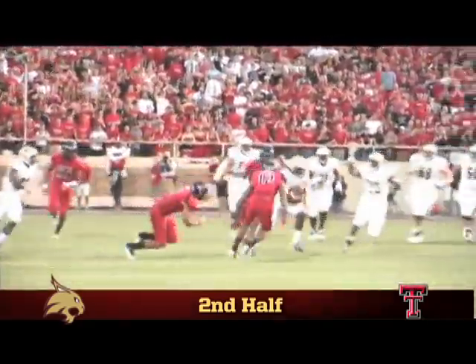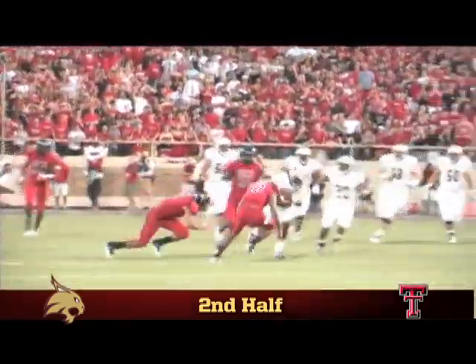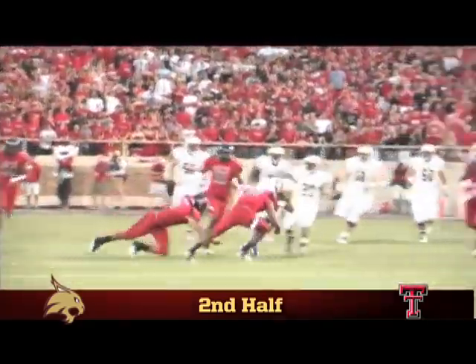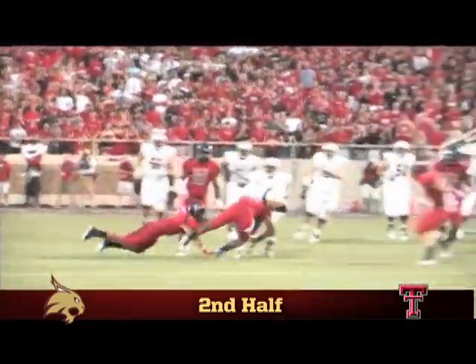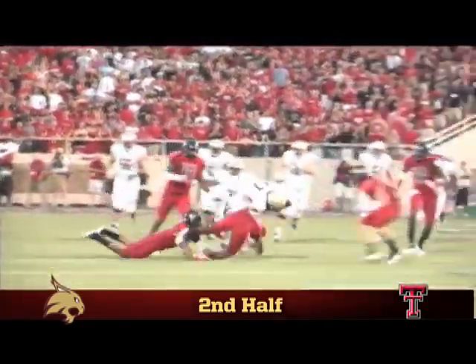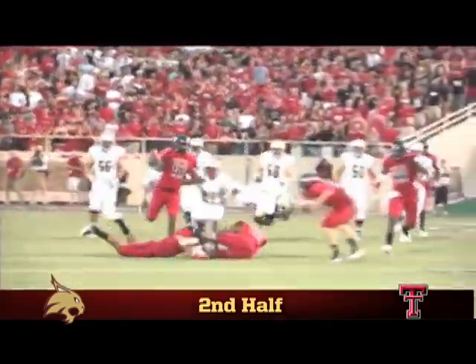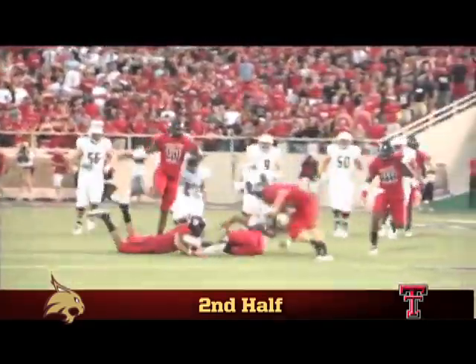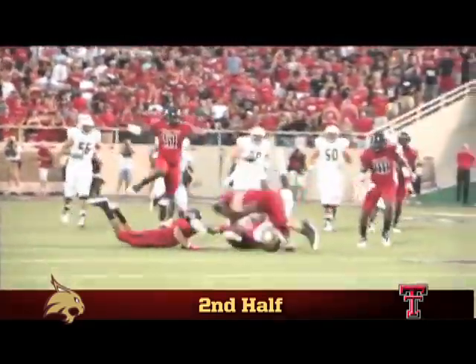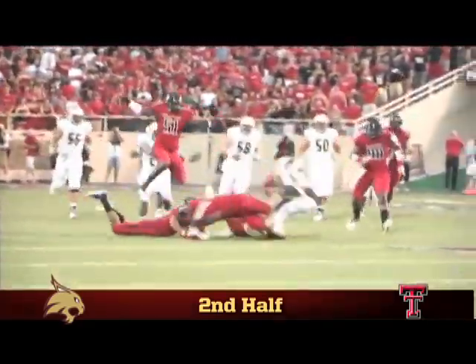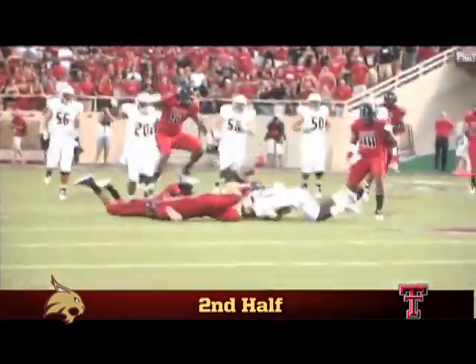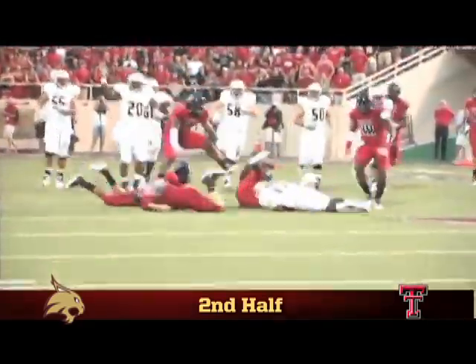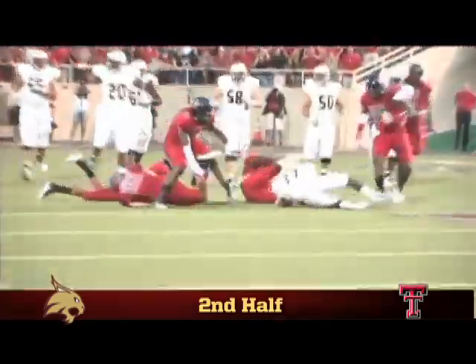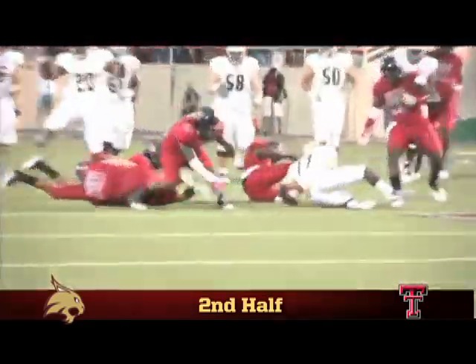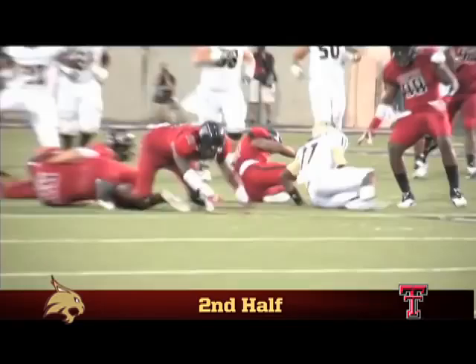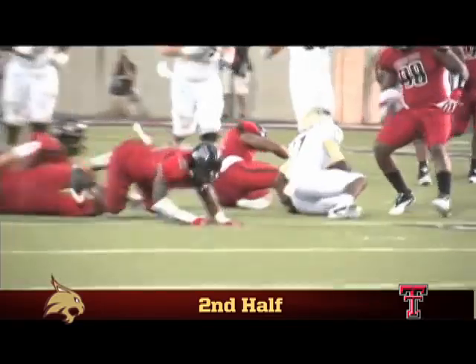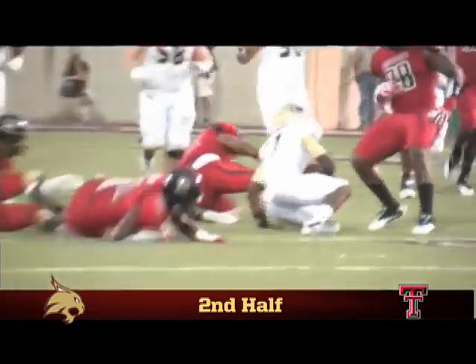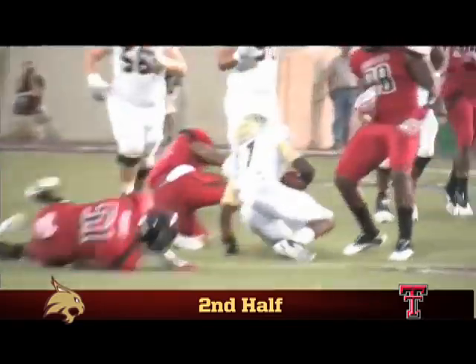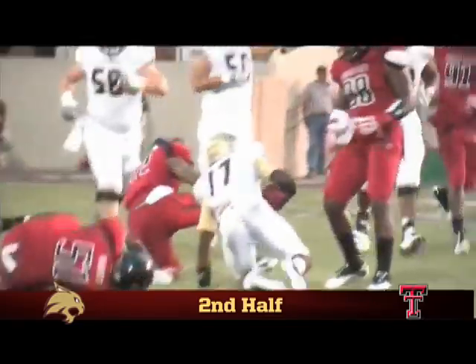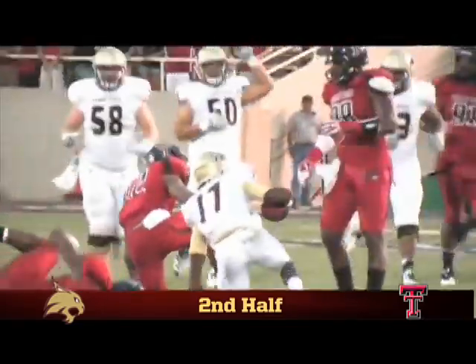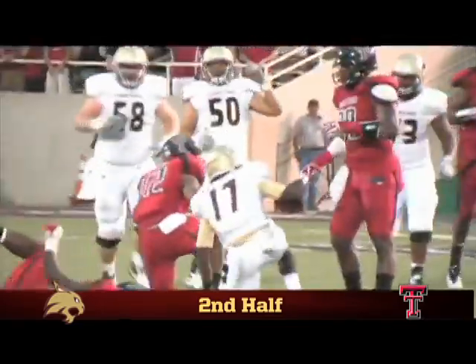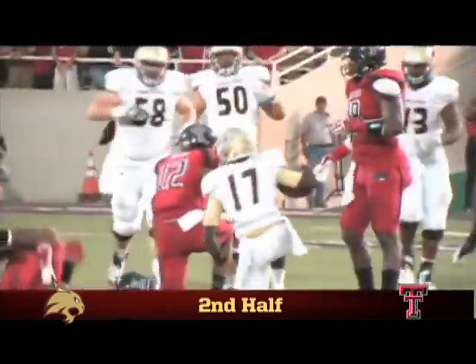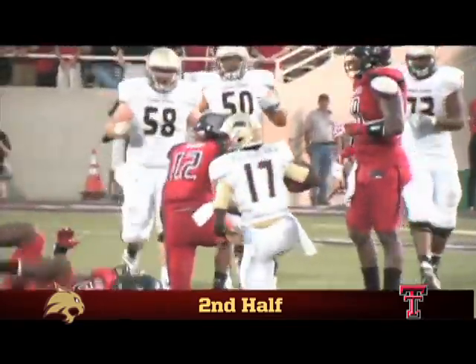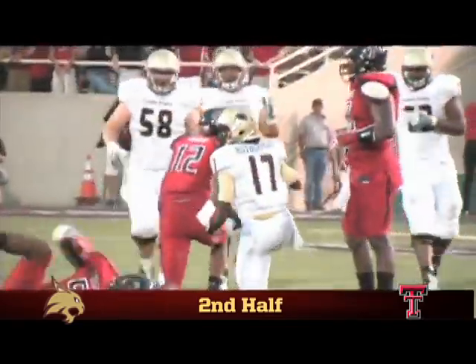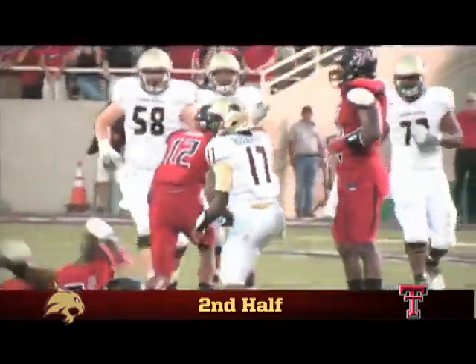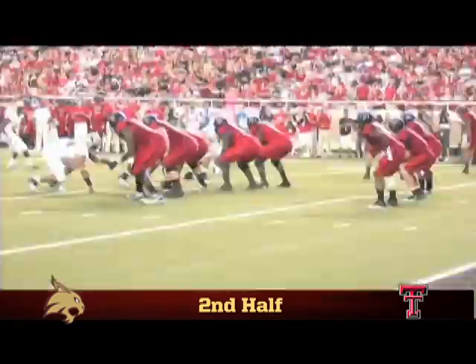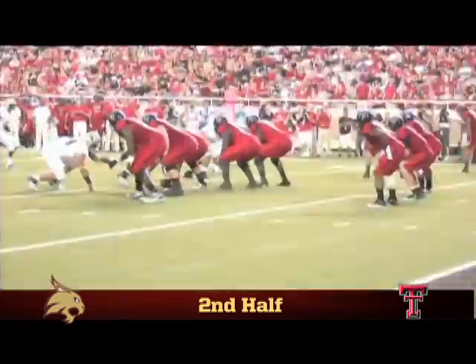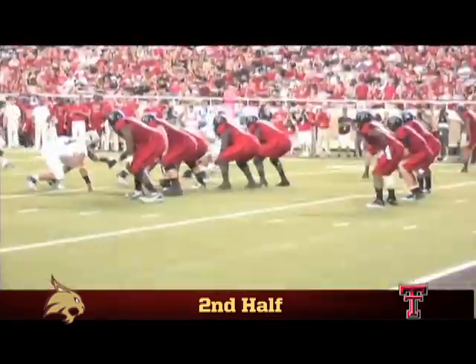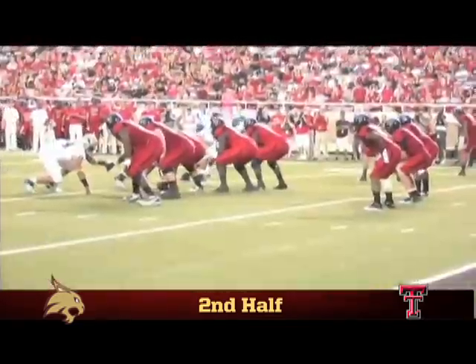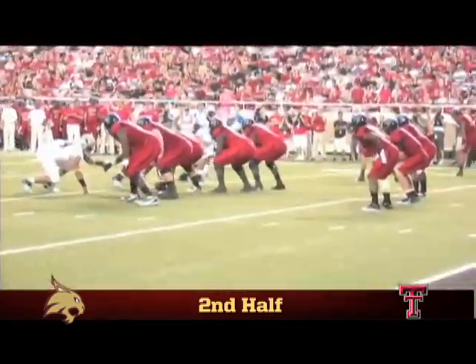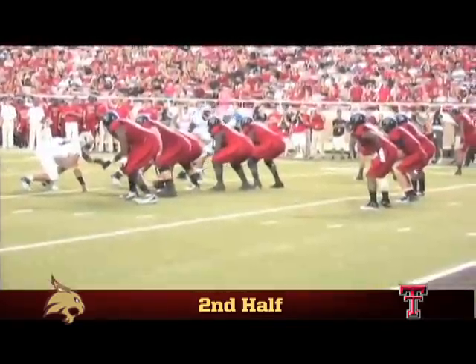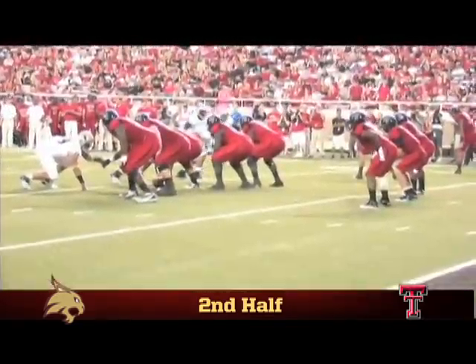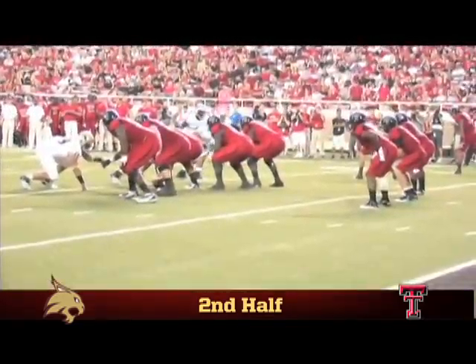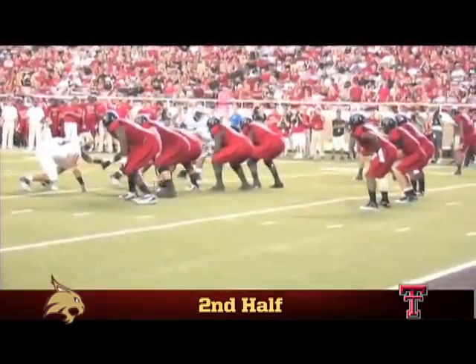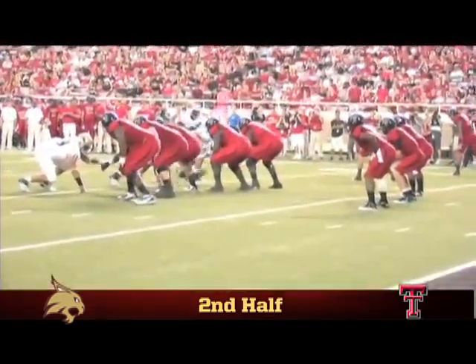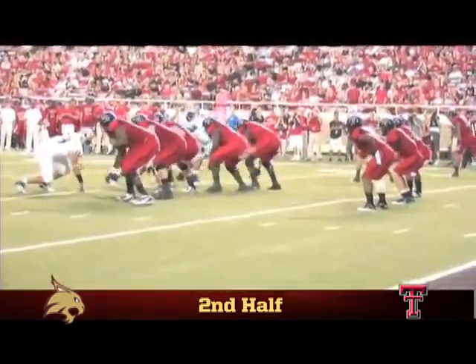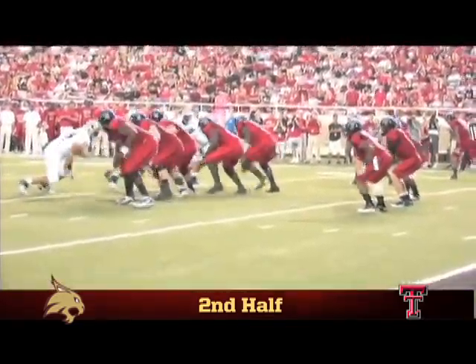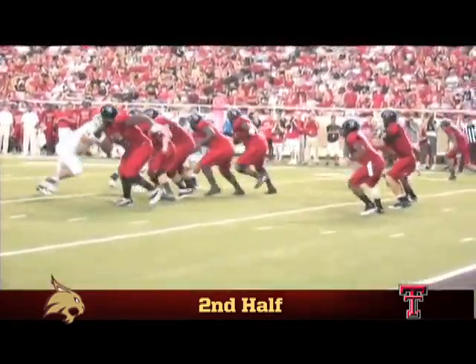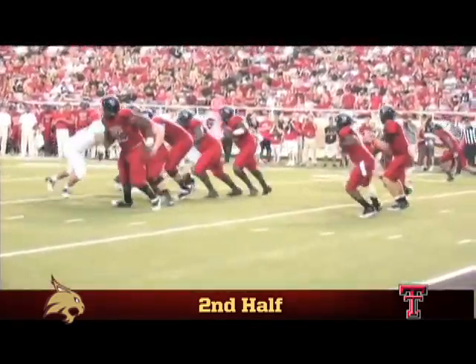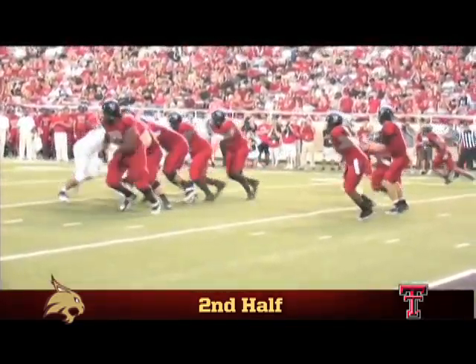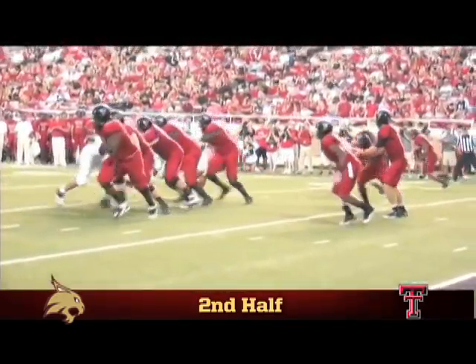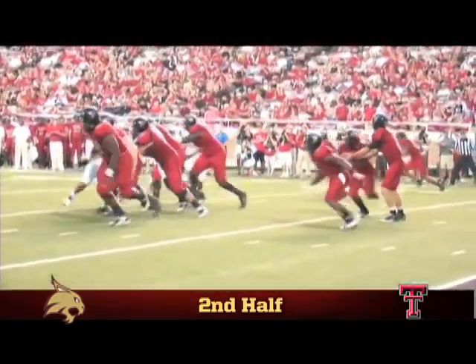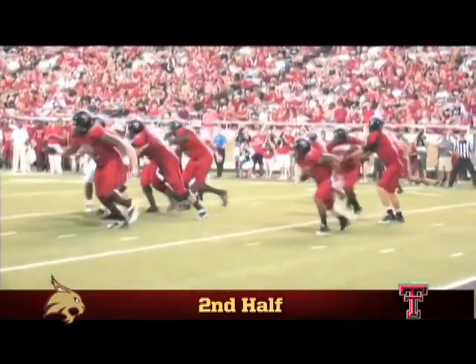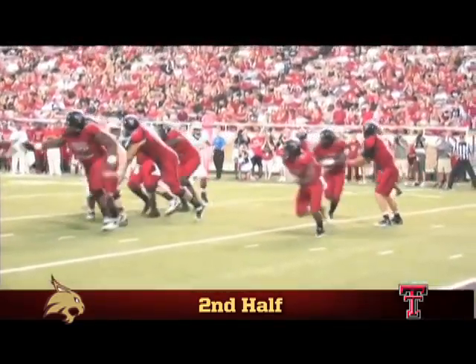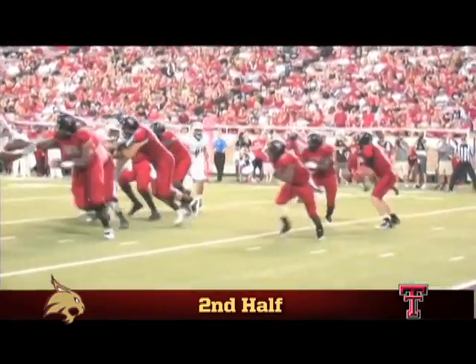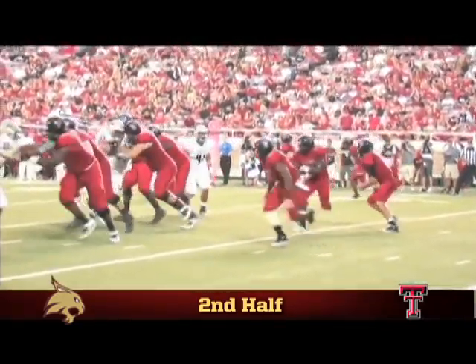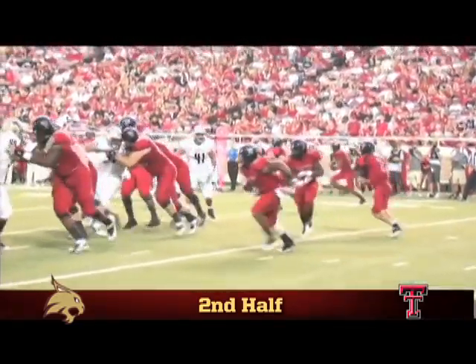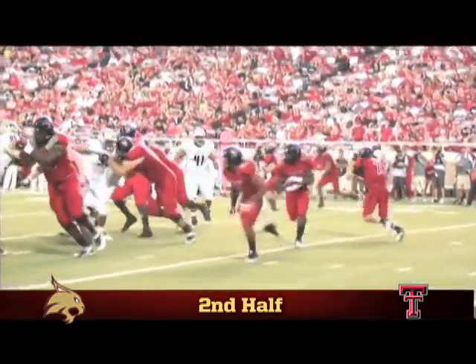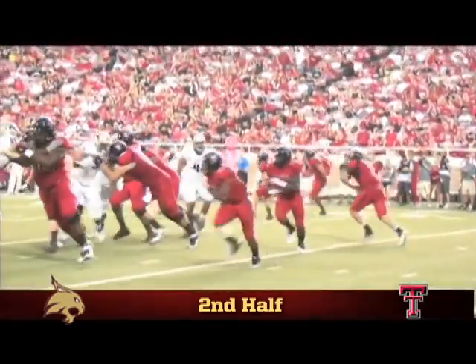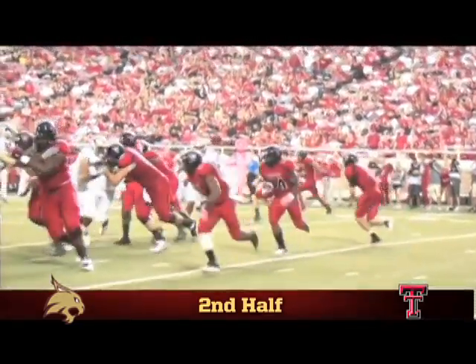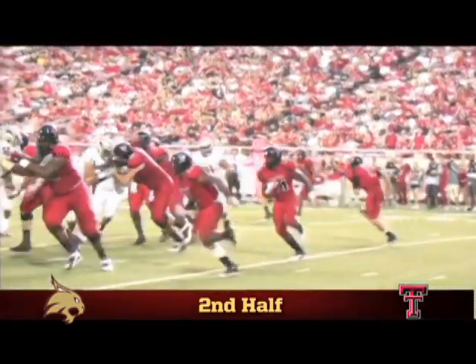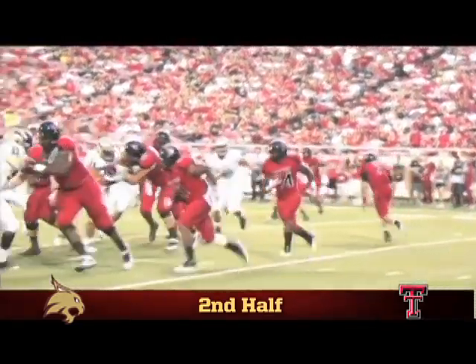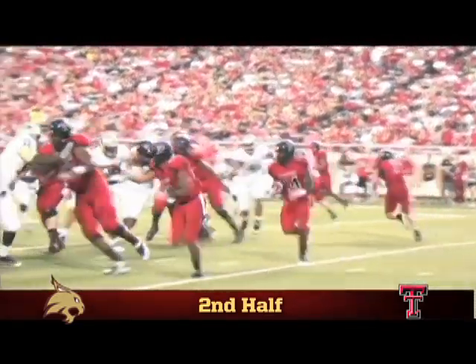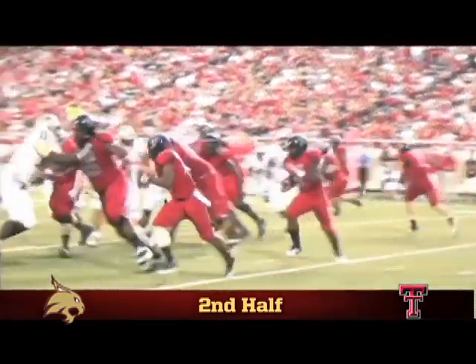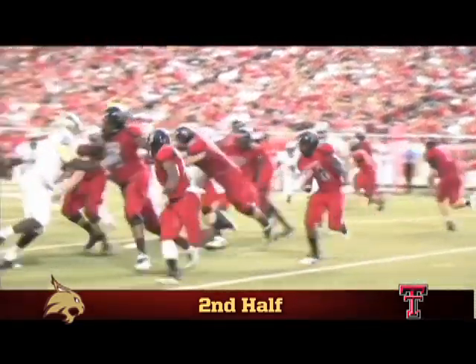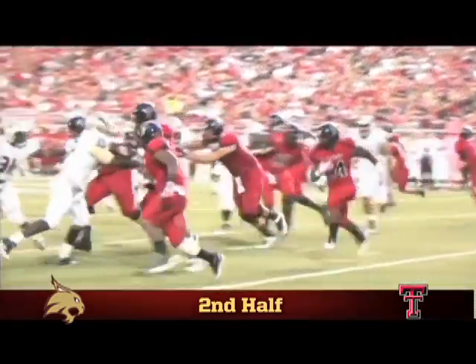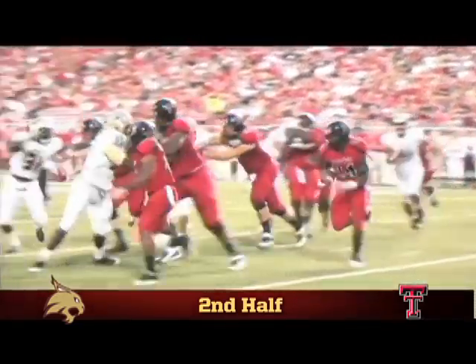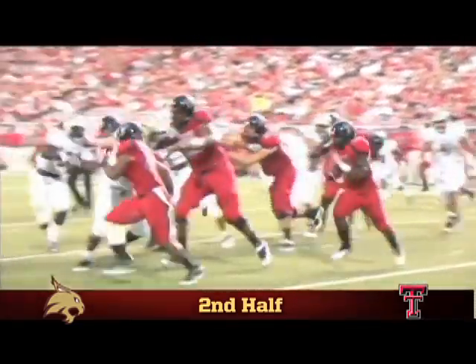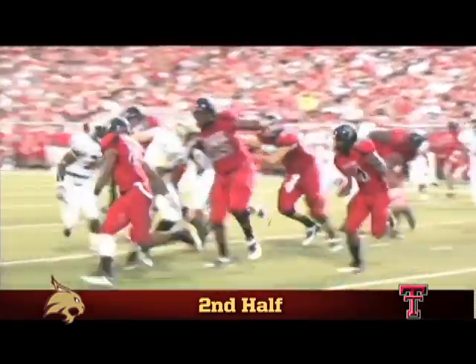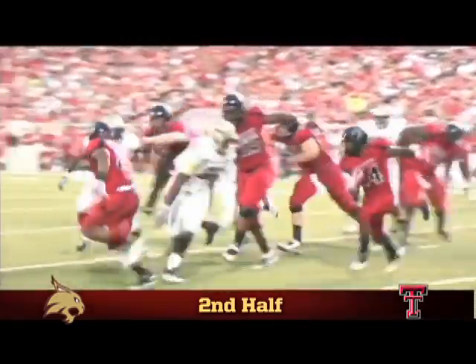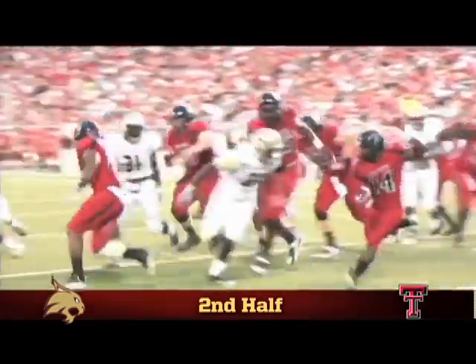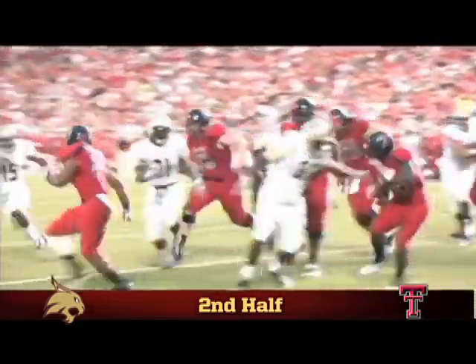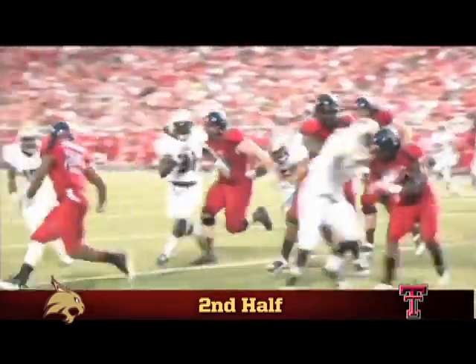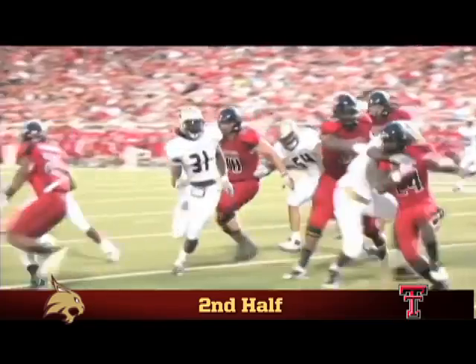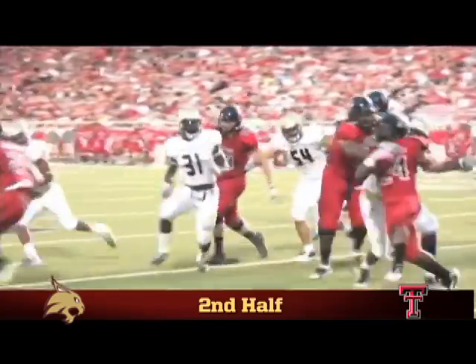Eric Stephens led Texas Tech with 118 yards on Saturday, but it didn't come easy thanks to plays like this from Ron Jackson.